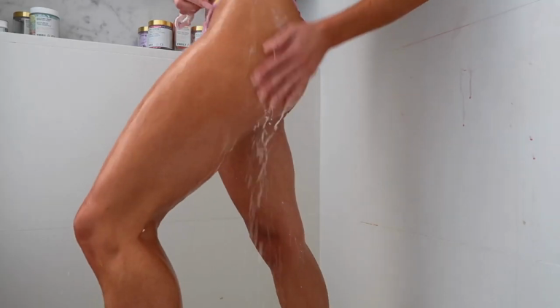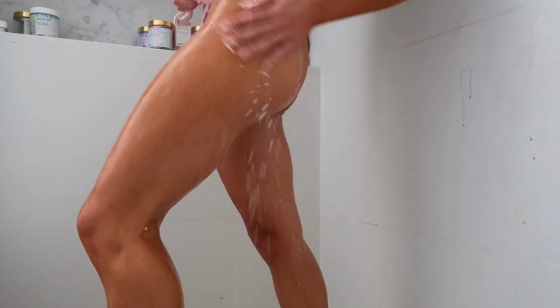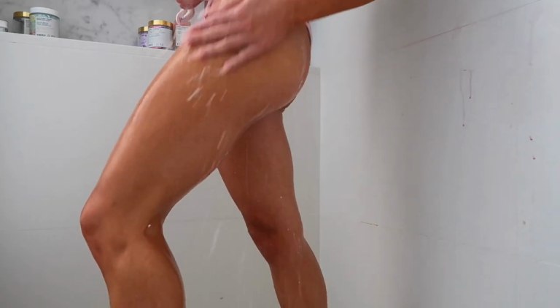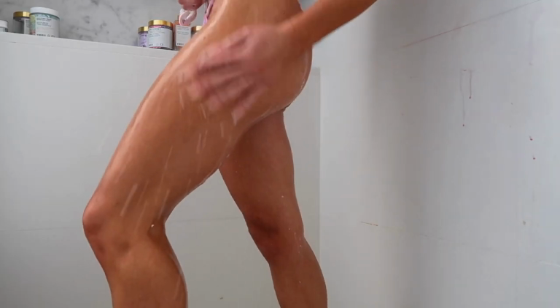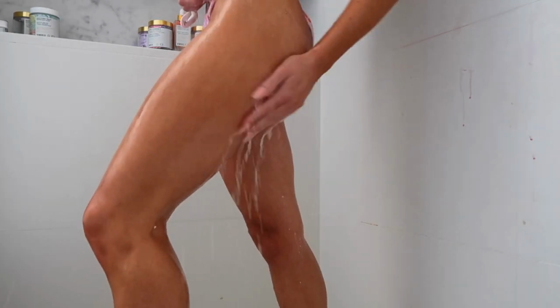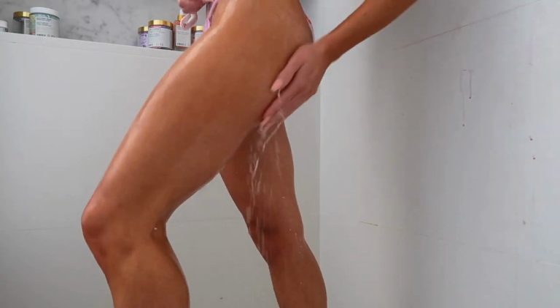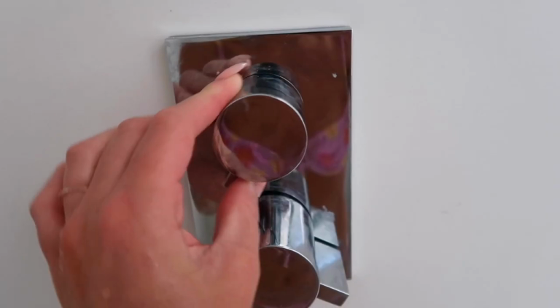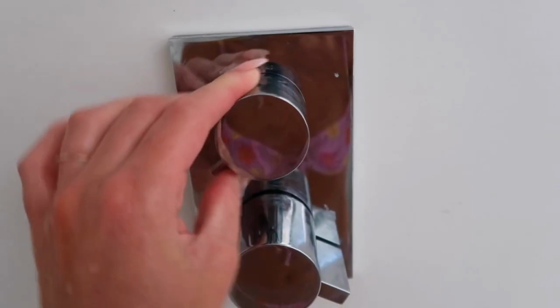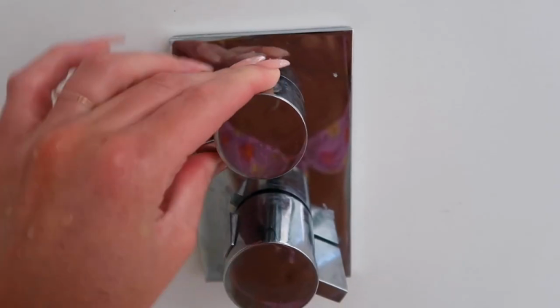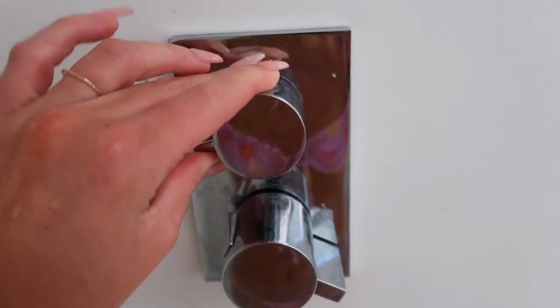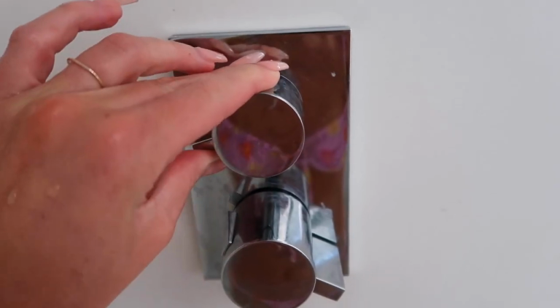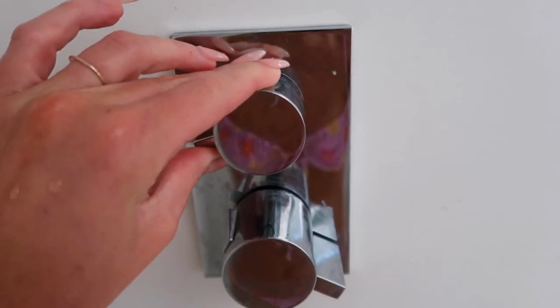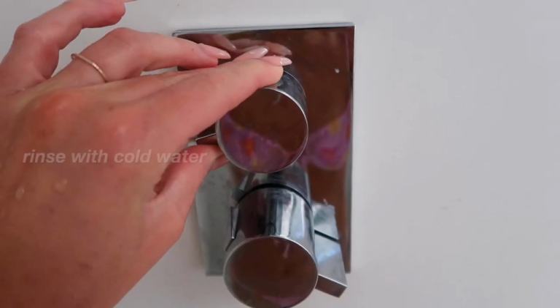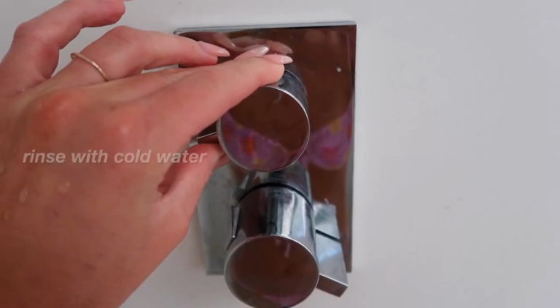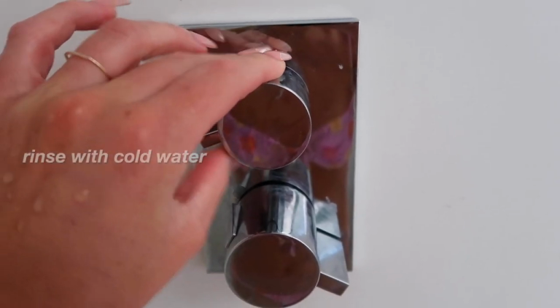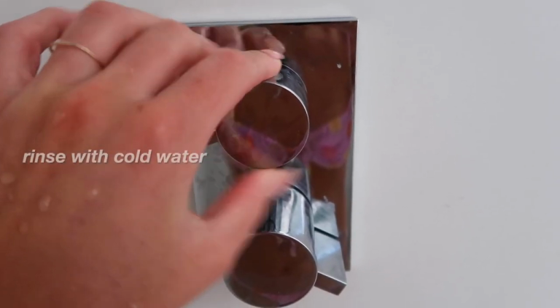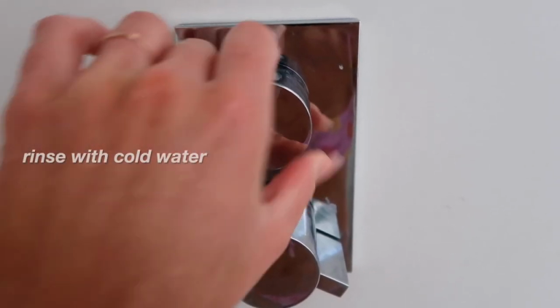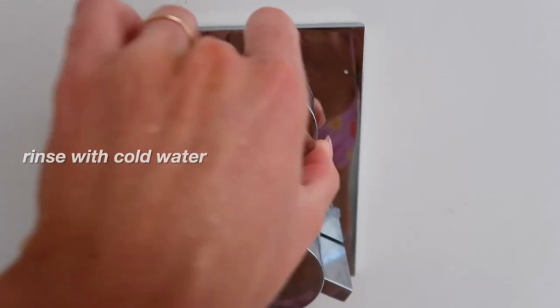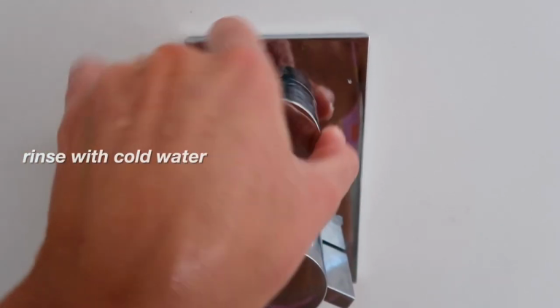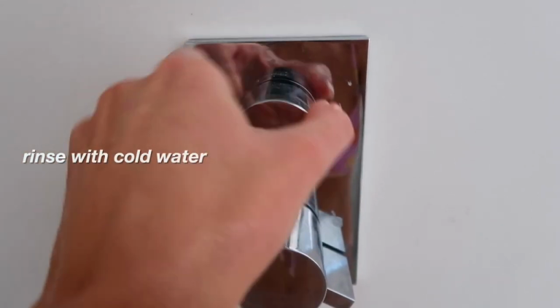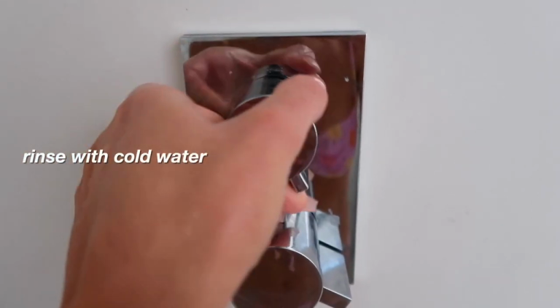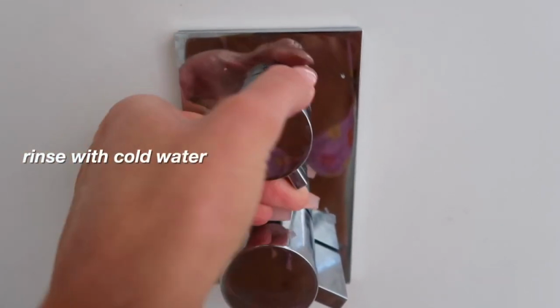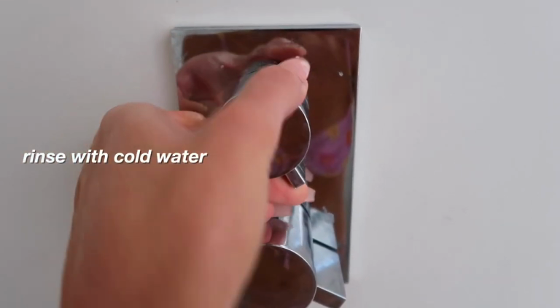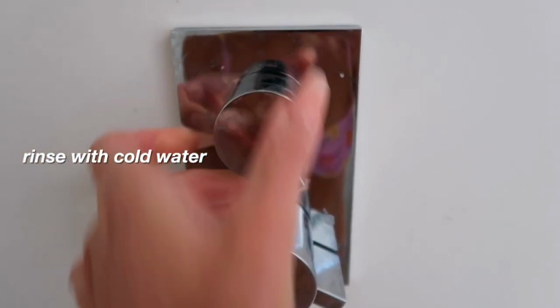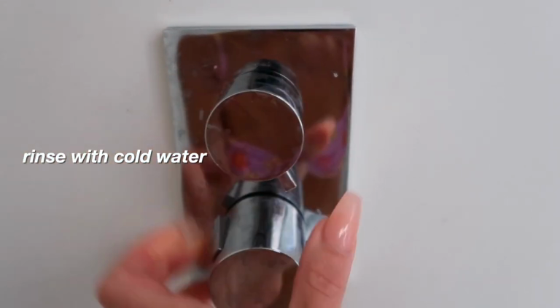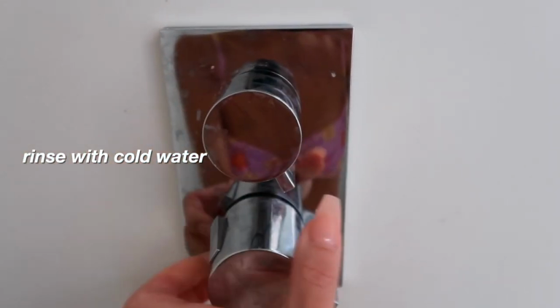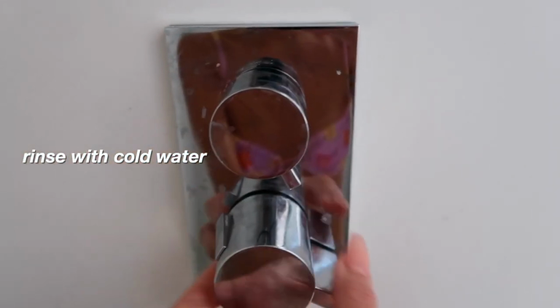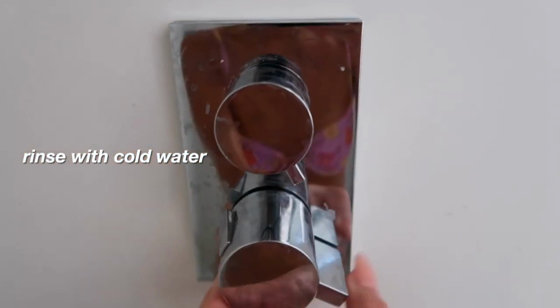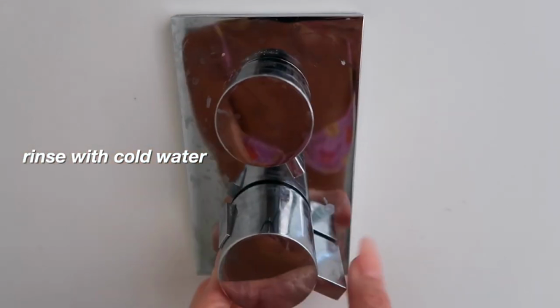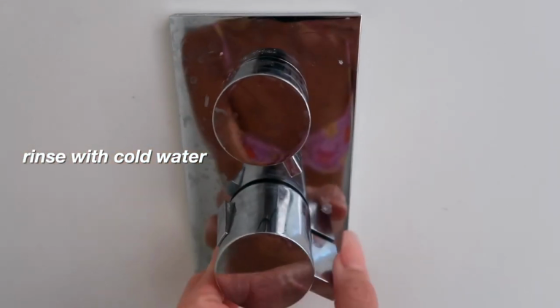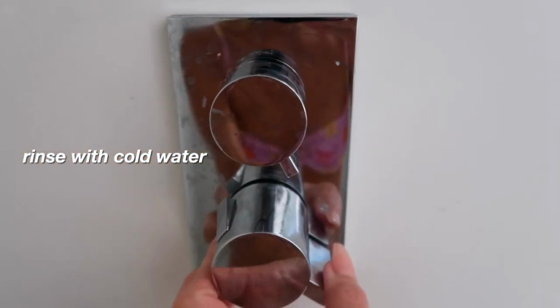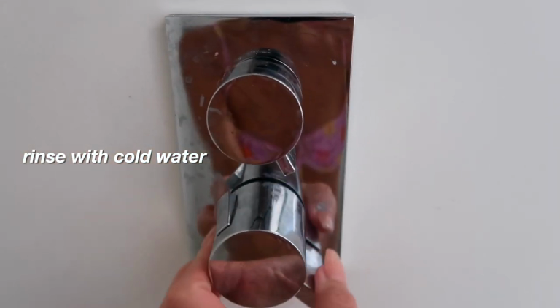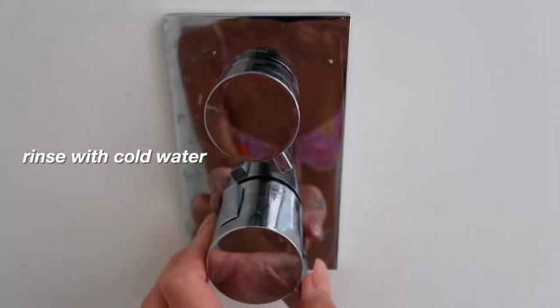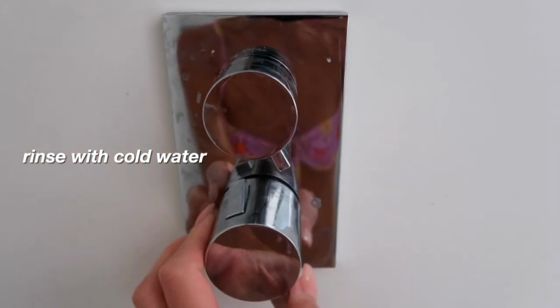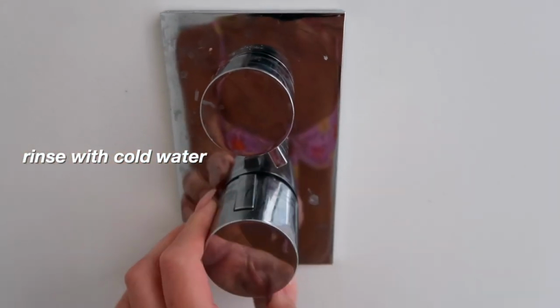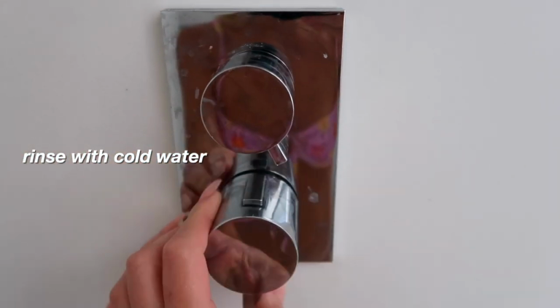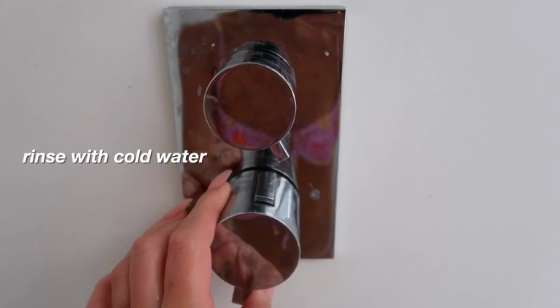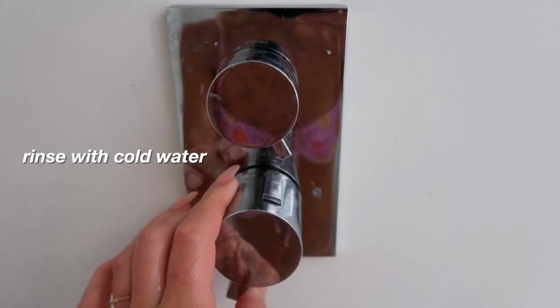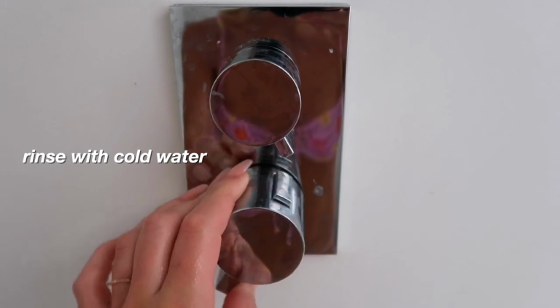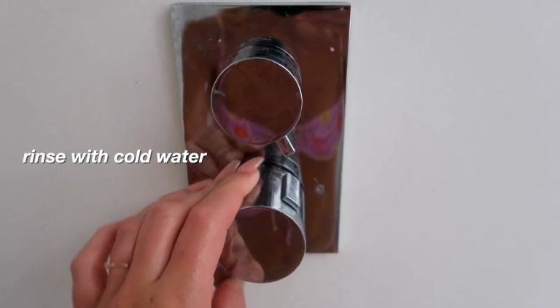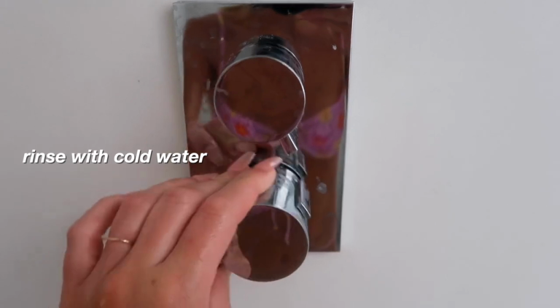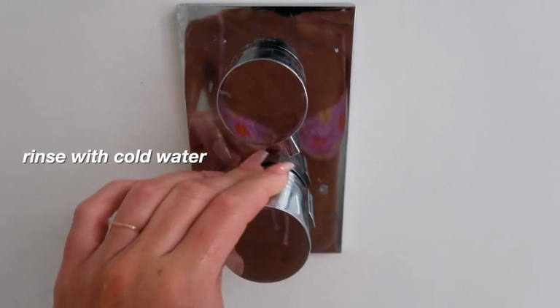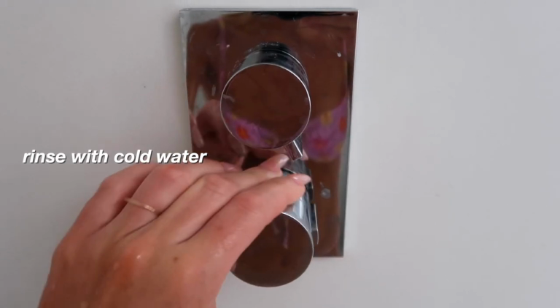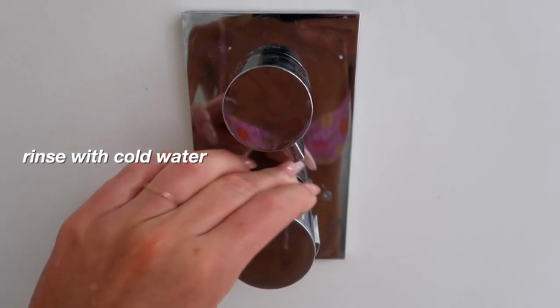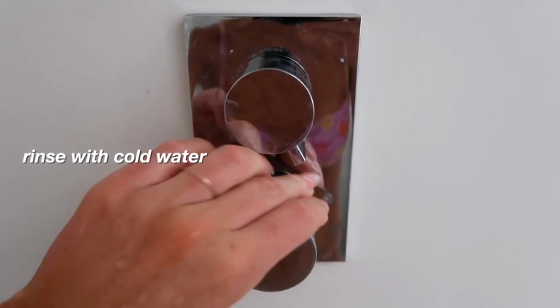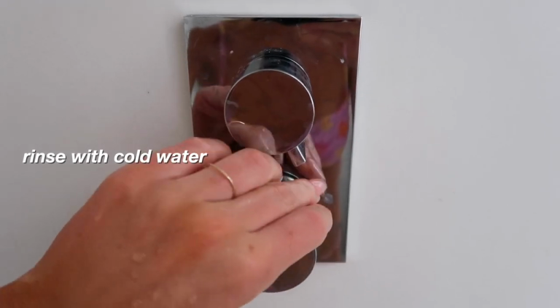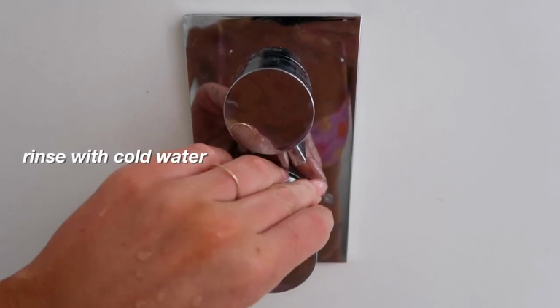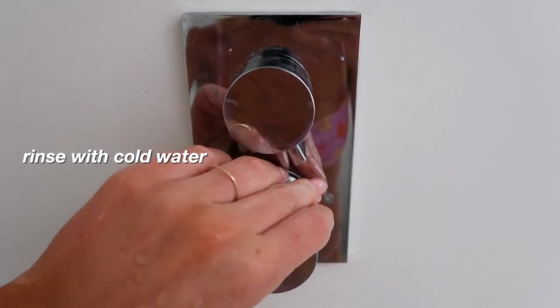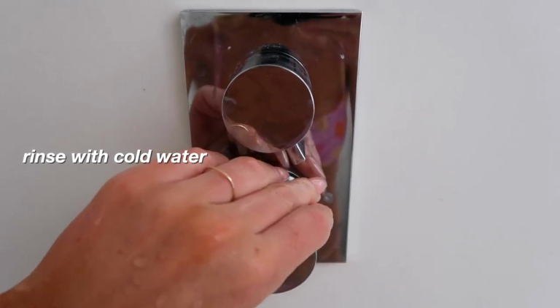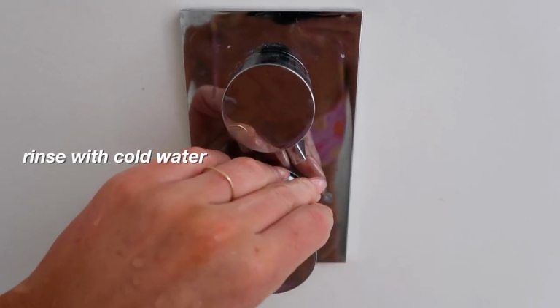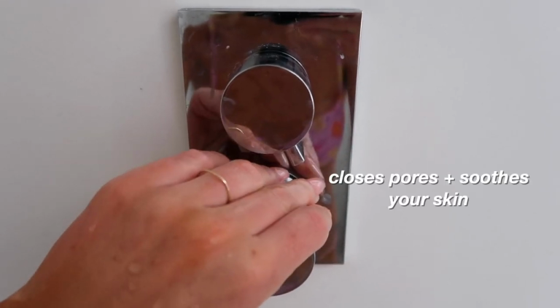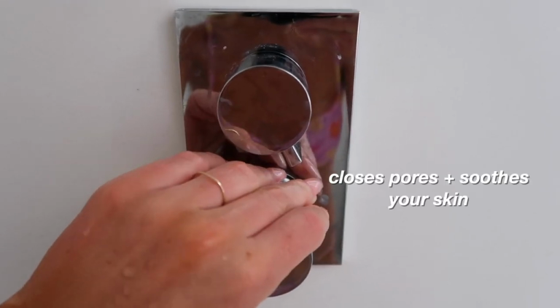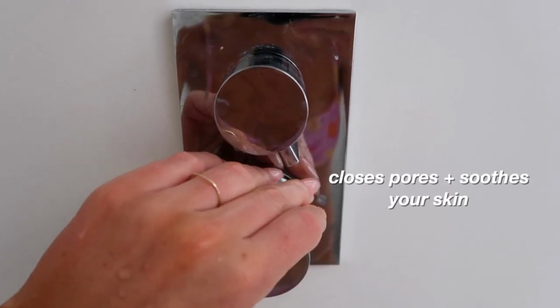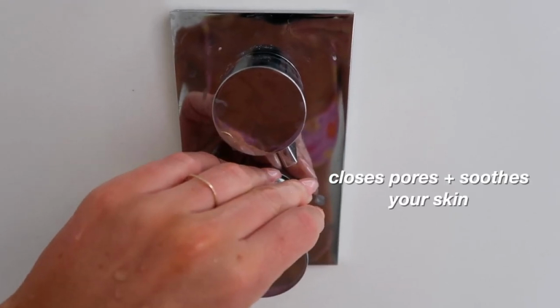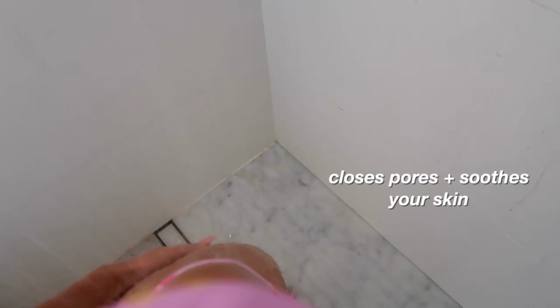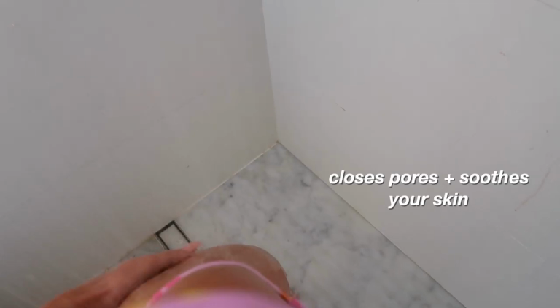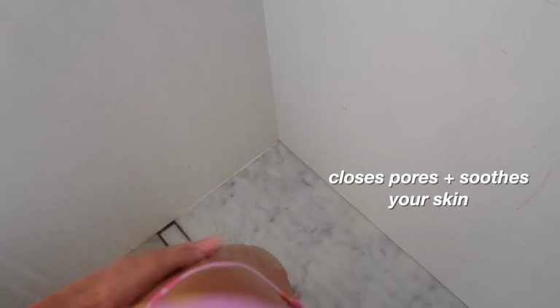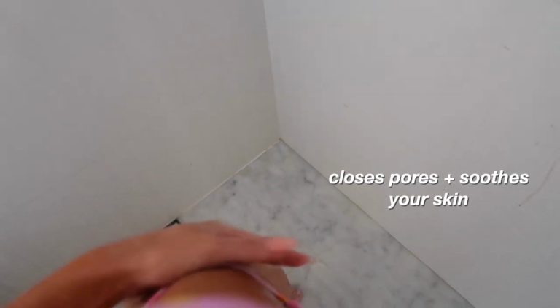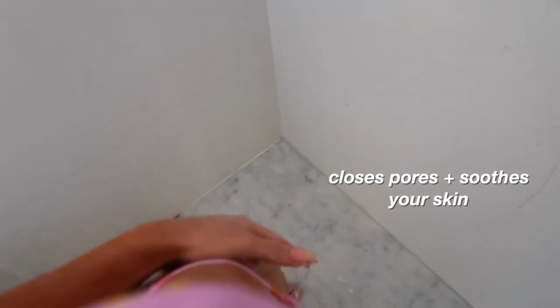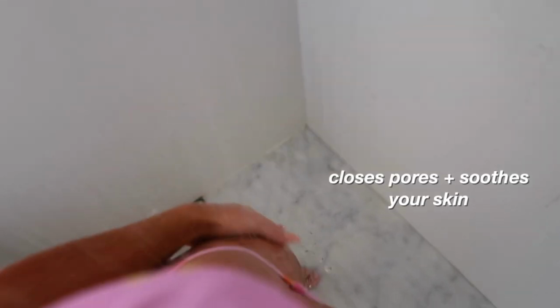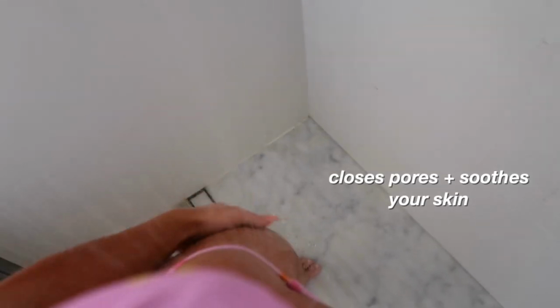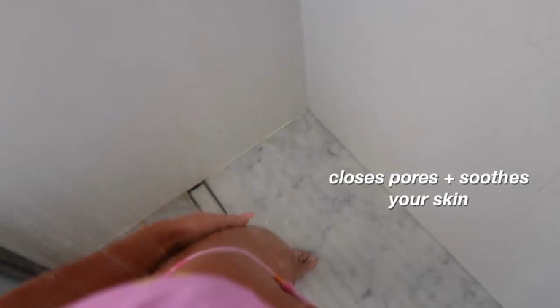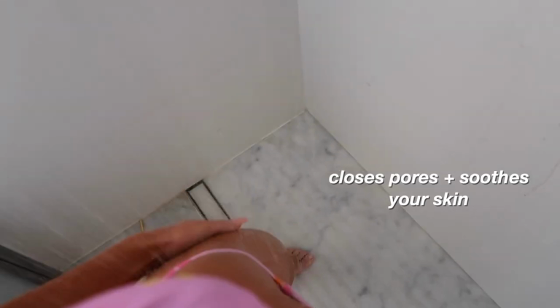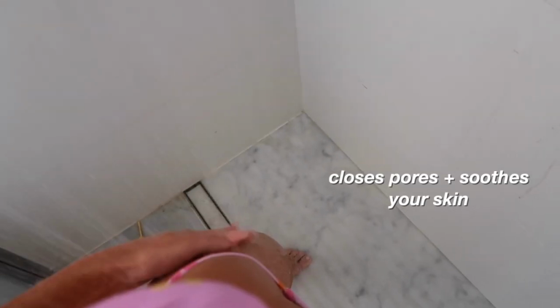Last step: a cold water rinse. This will help to constrict open pores and stop any minor nicks you may have picked up, and begin to calm the skin.